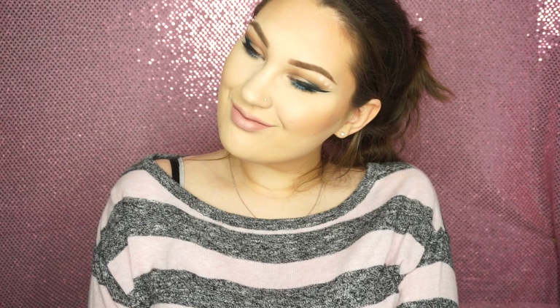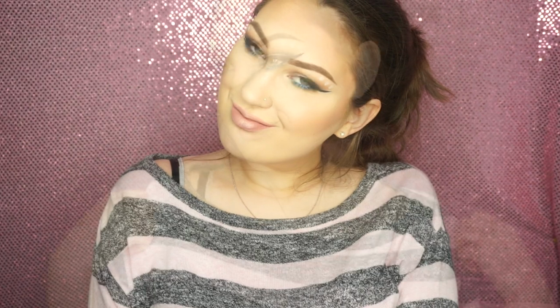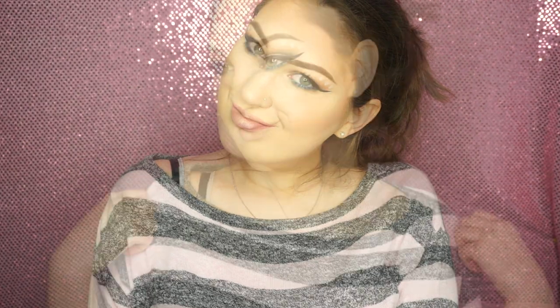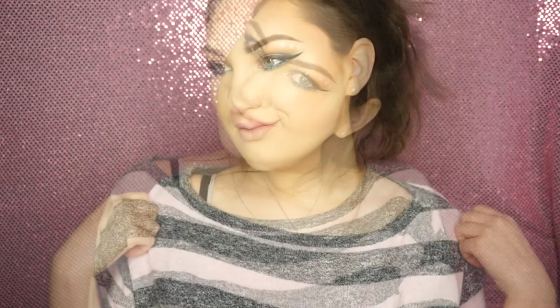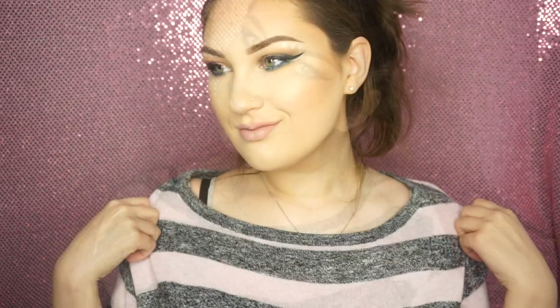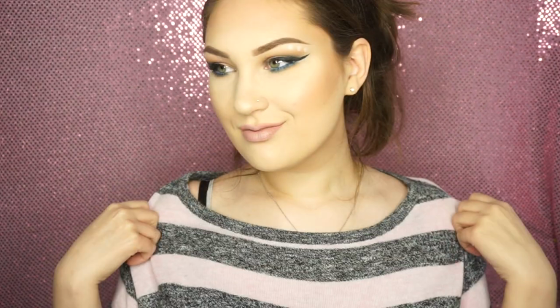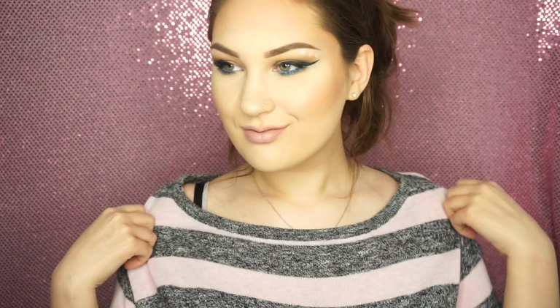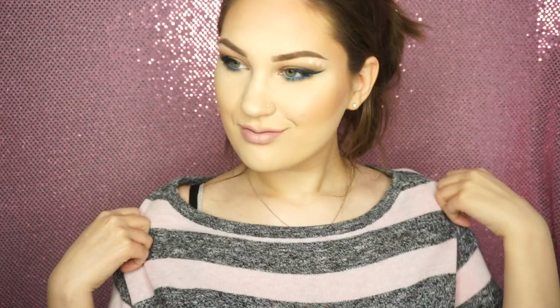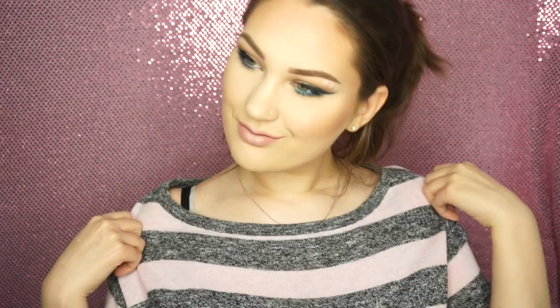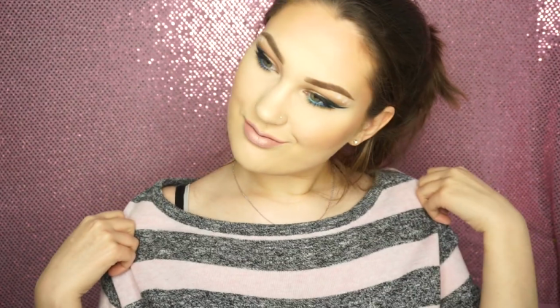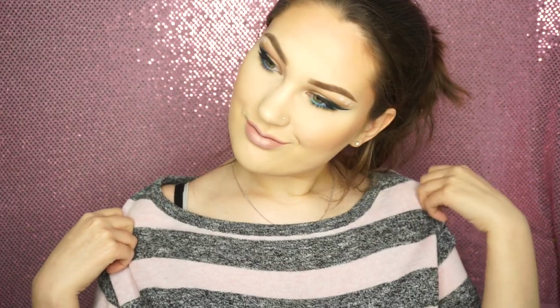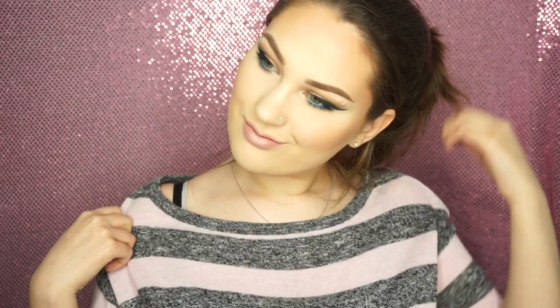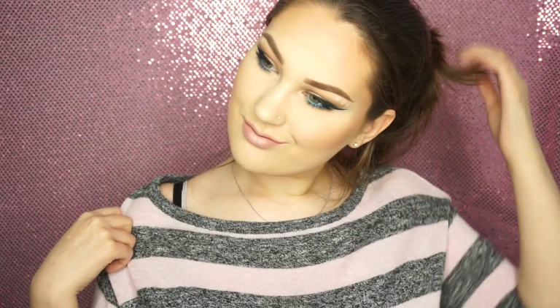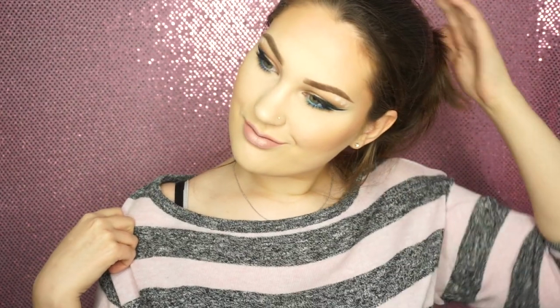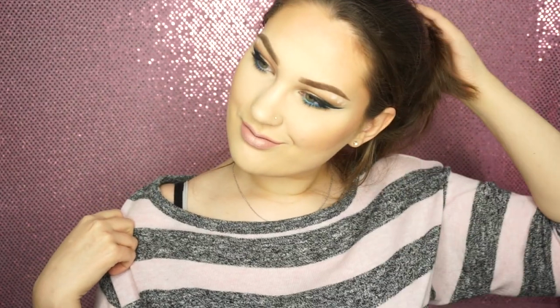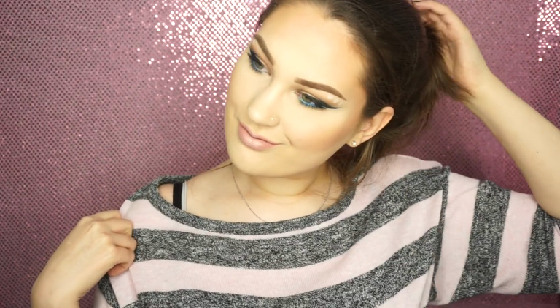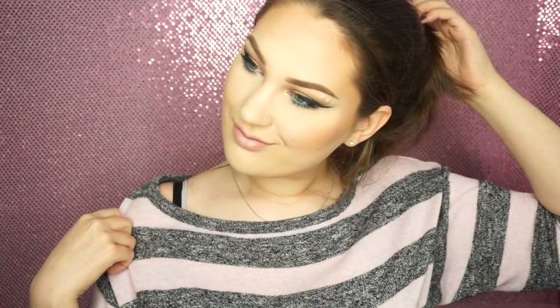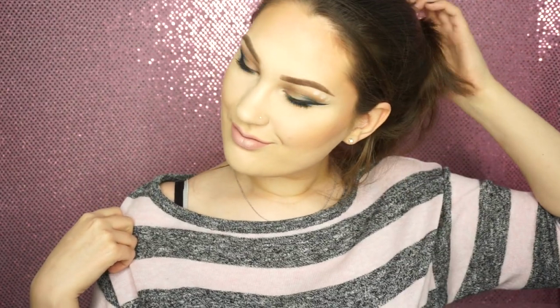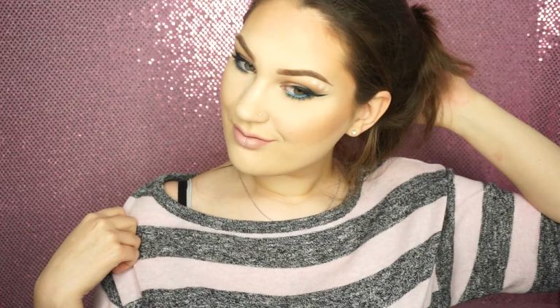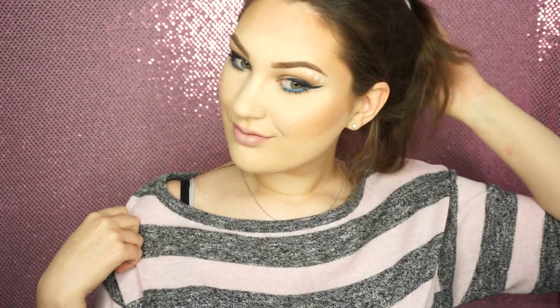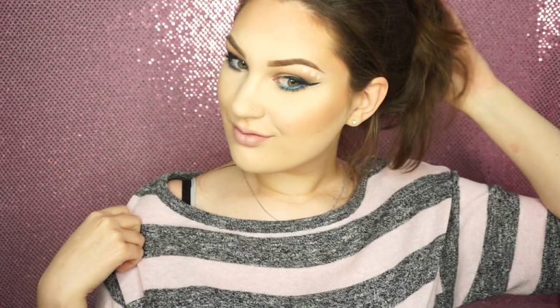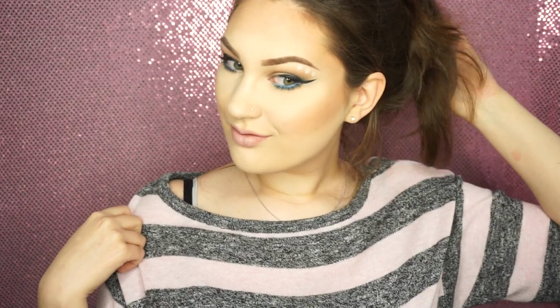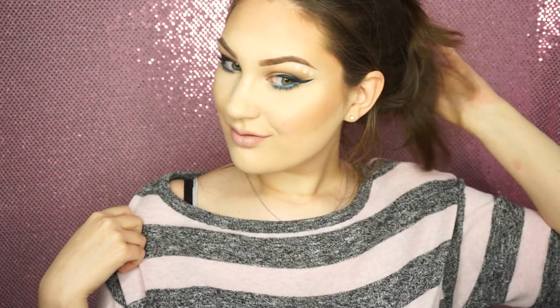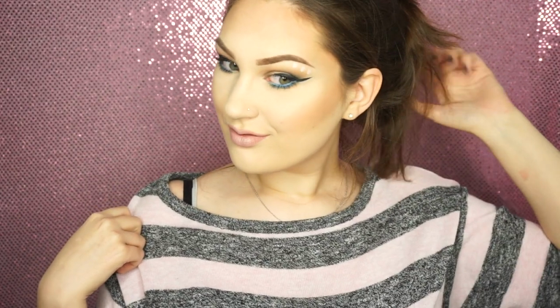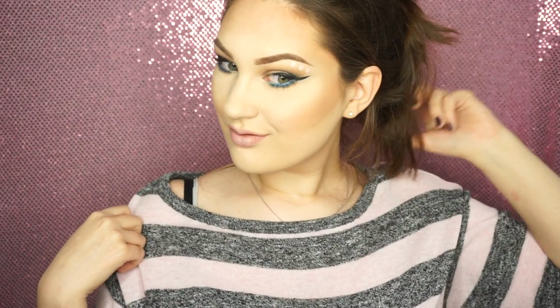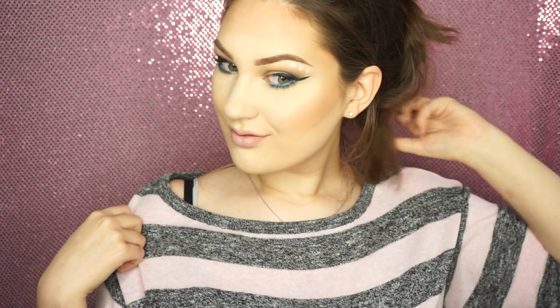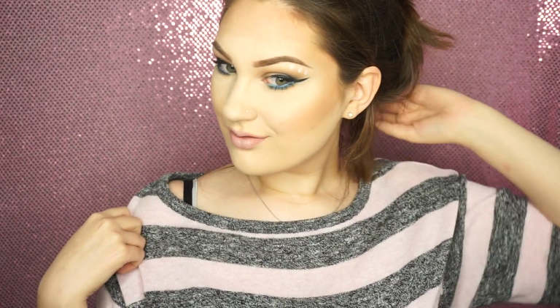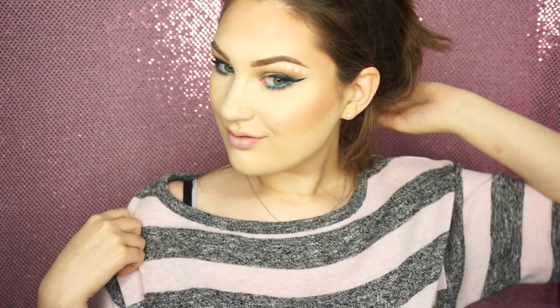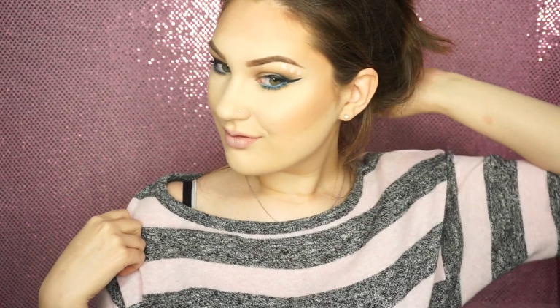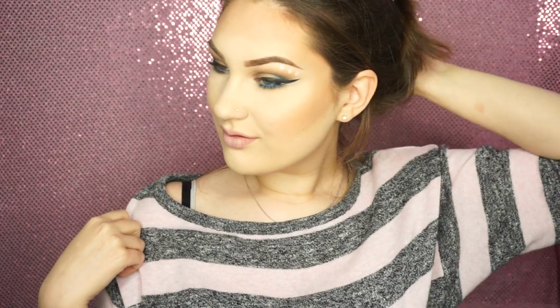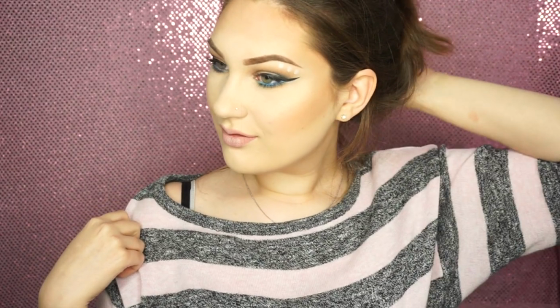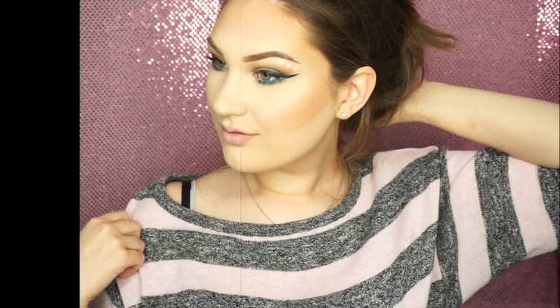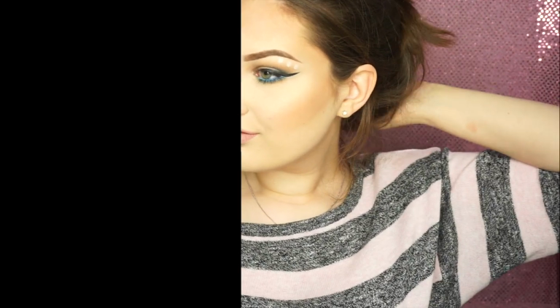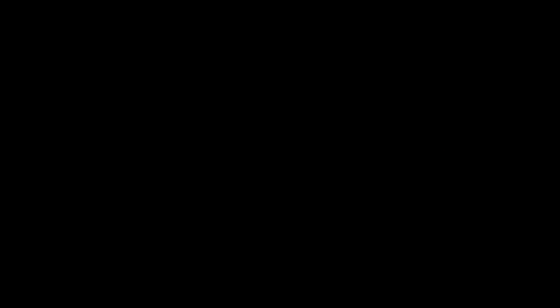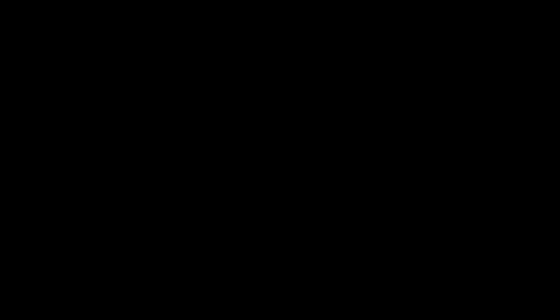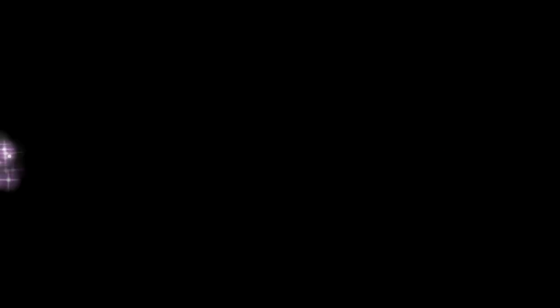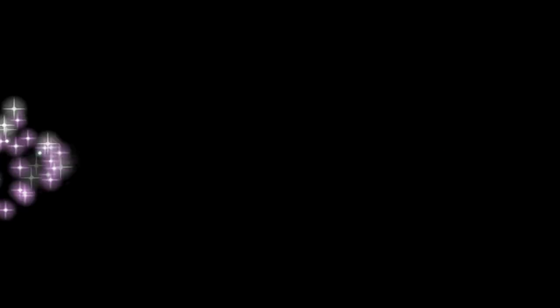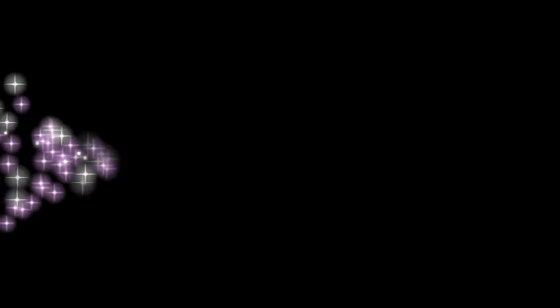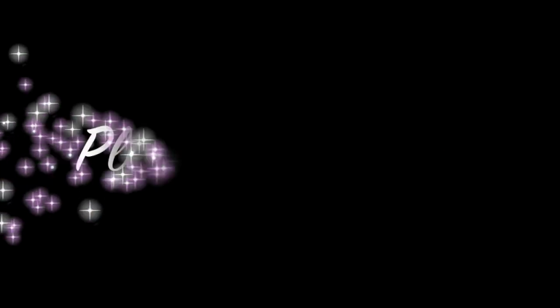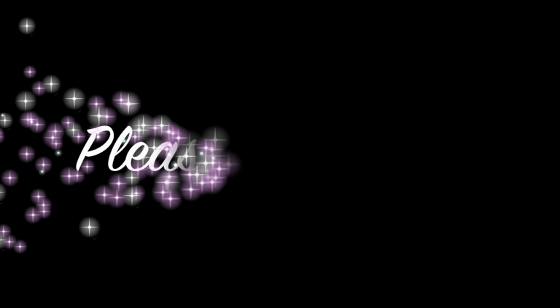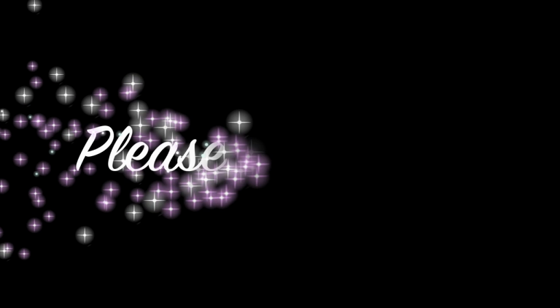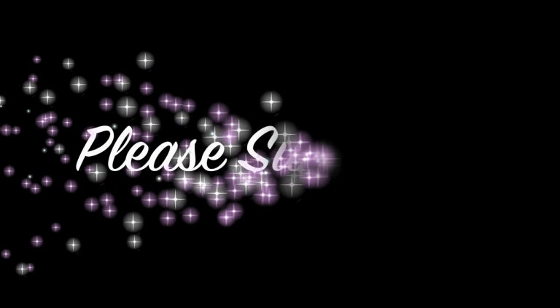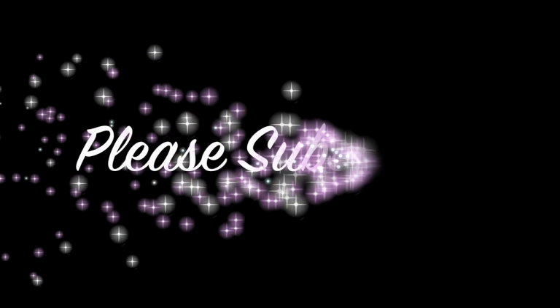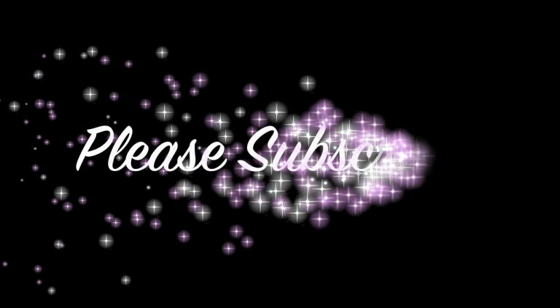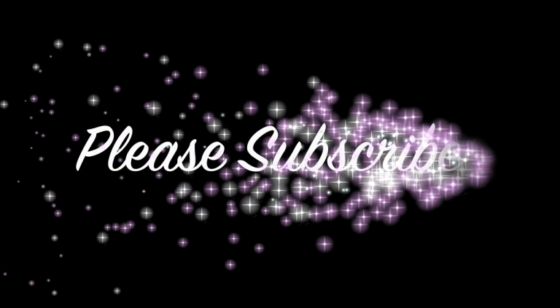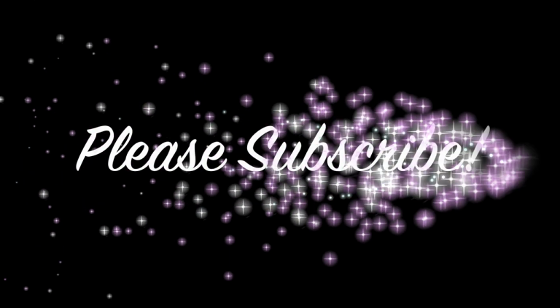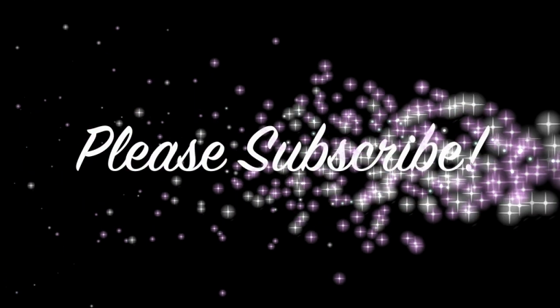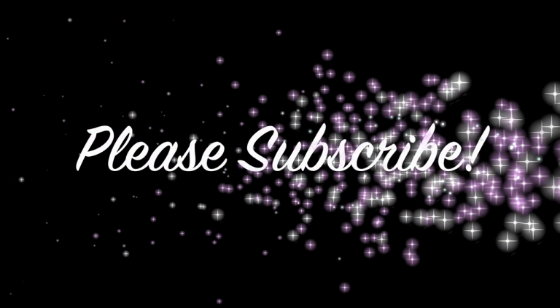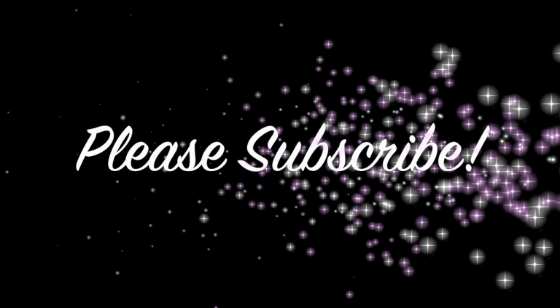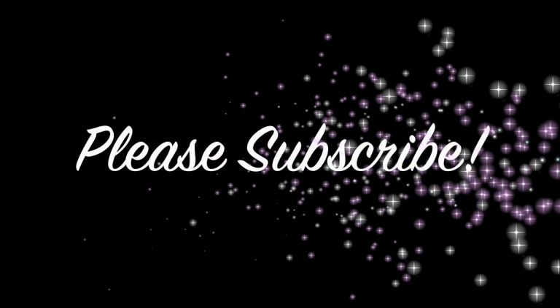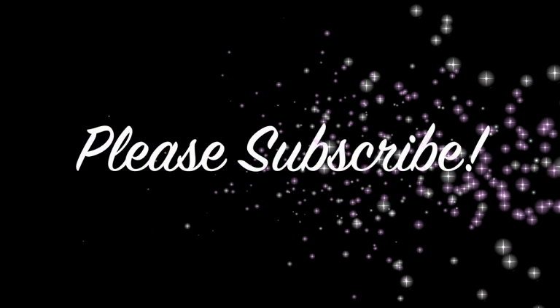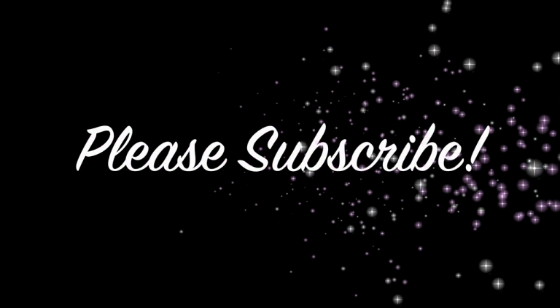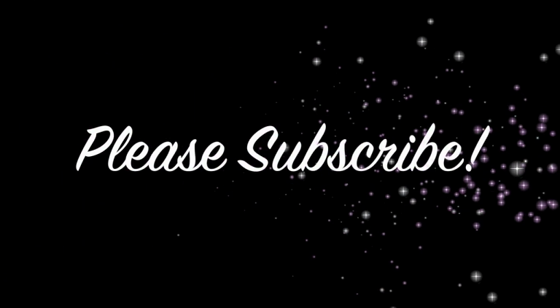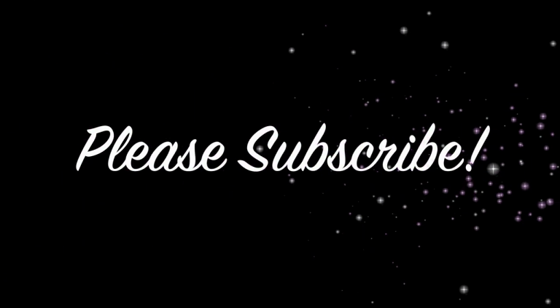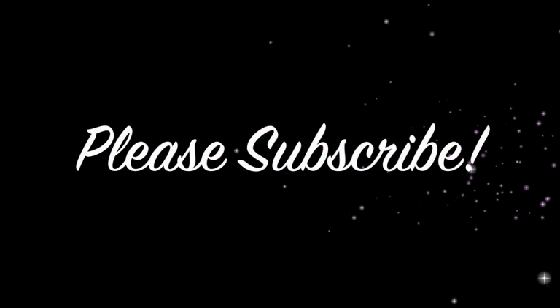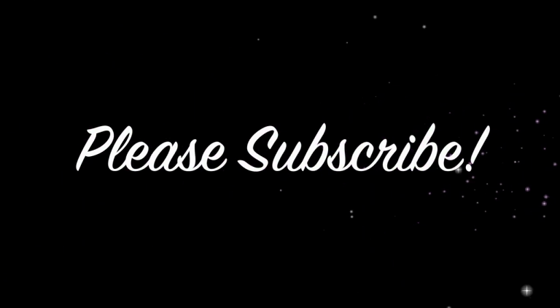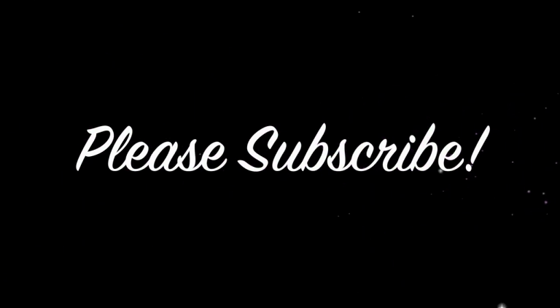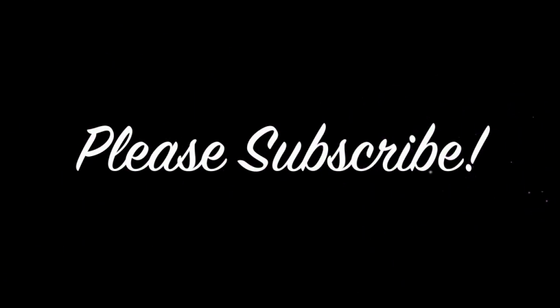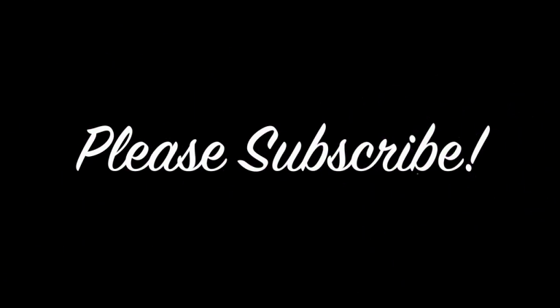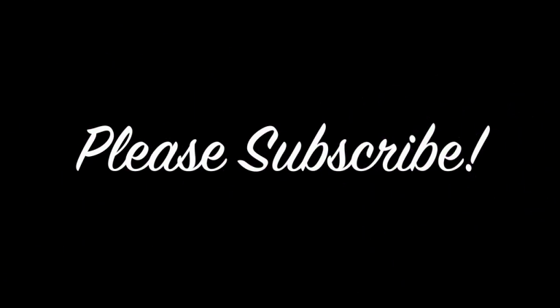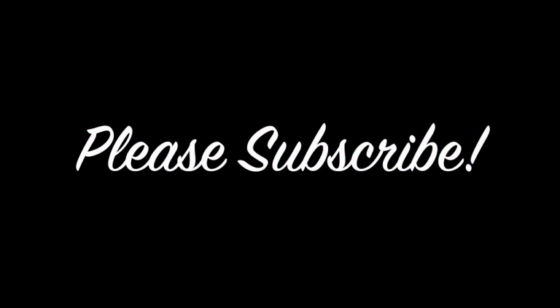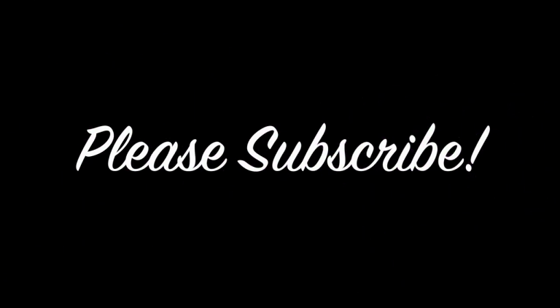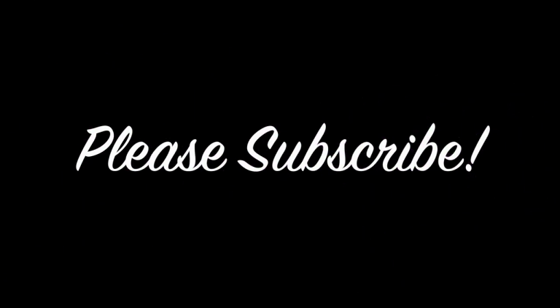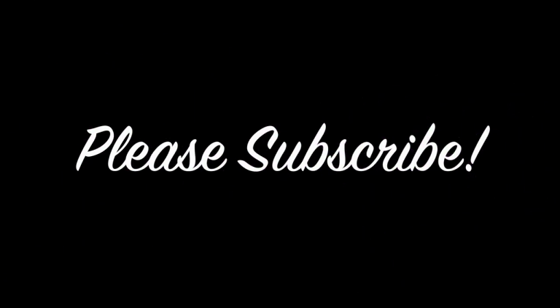So that is the finished look. I hope you enjoyed — please subscribe and check out my Instagram and other social media.